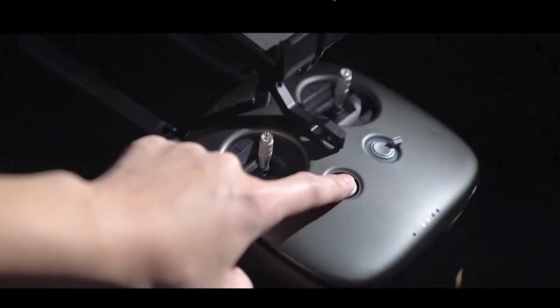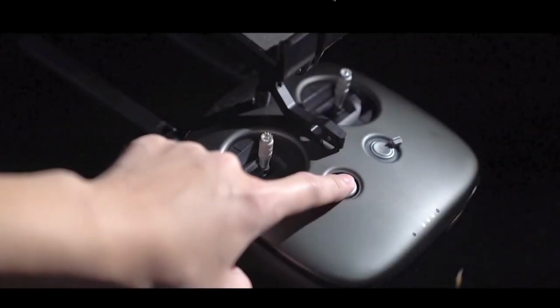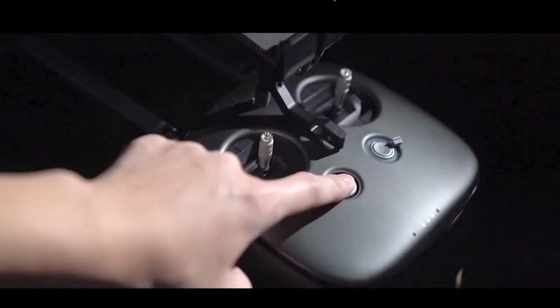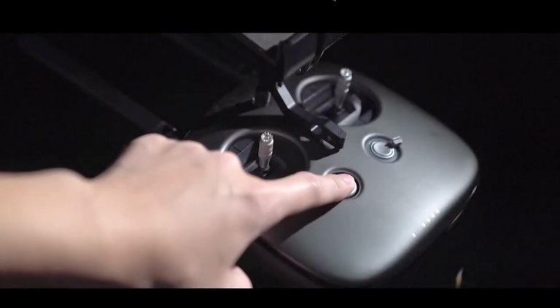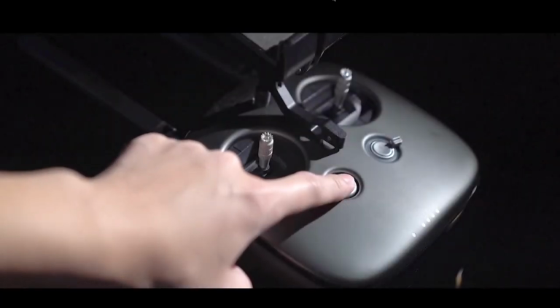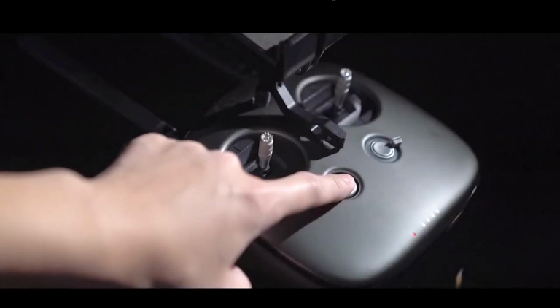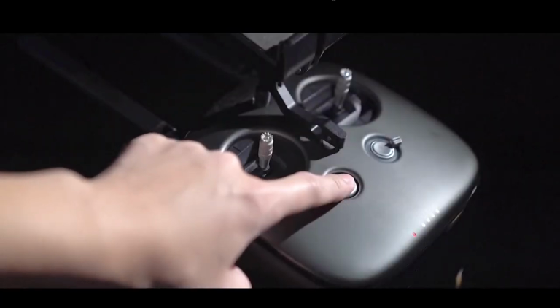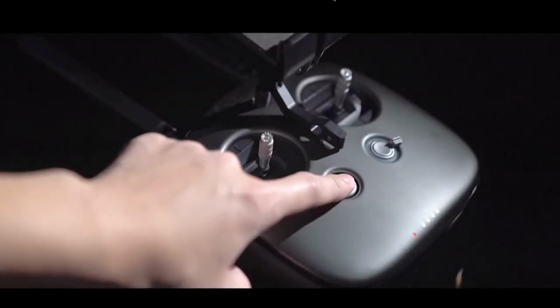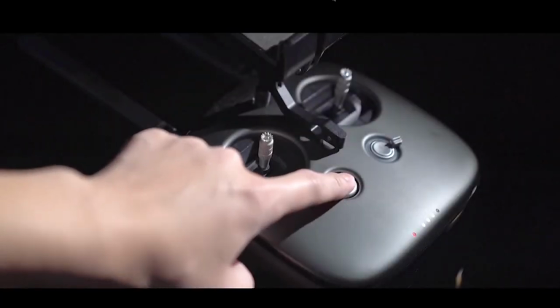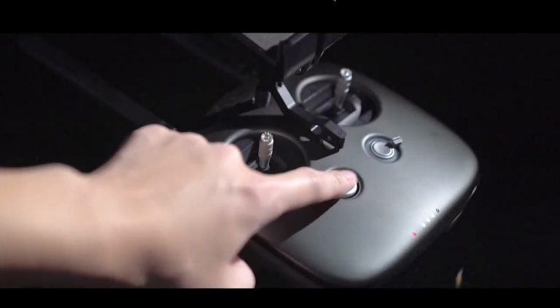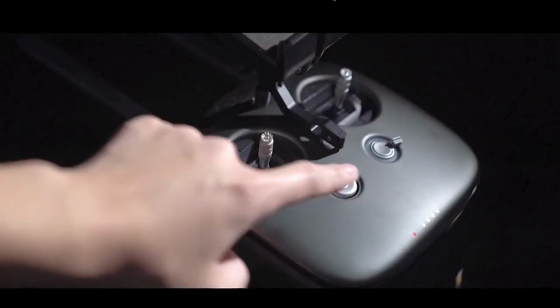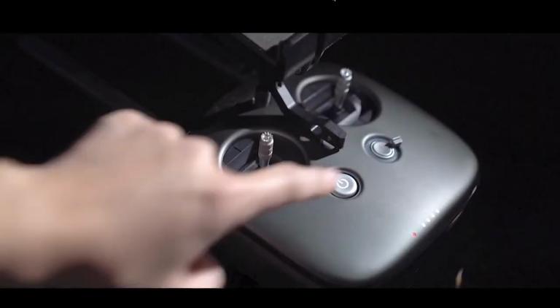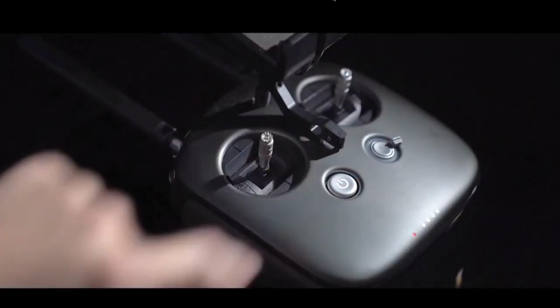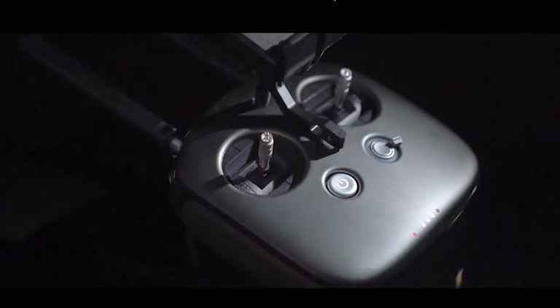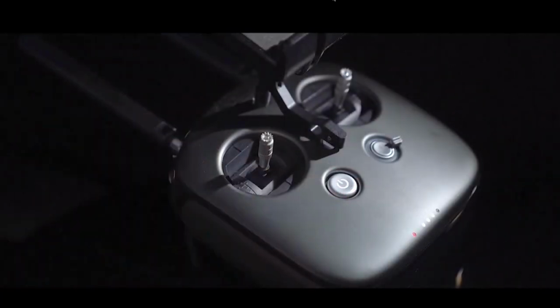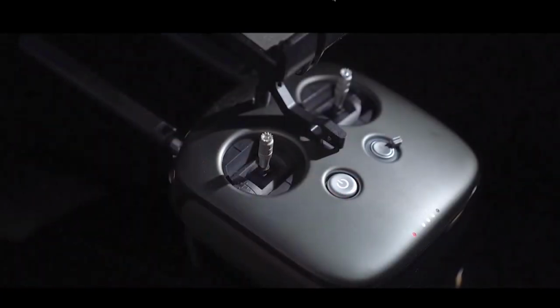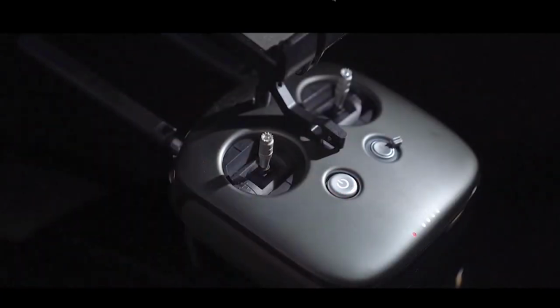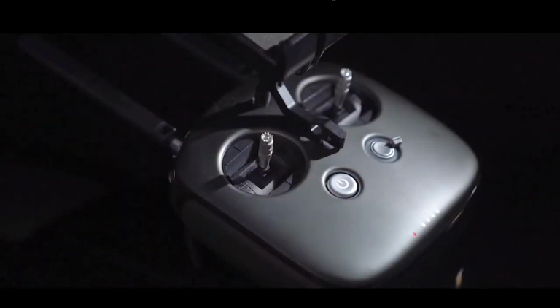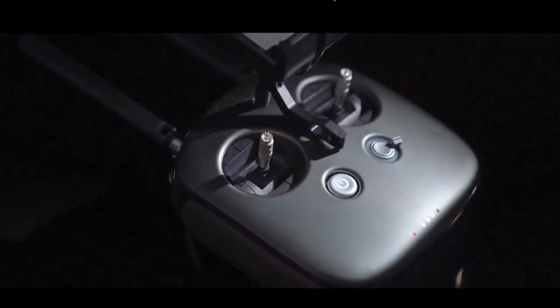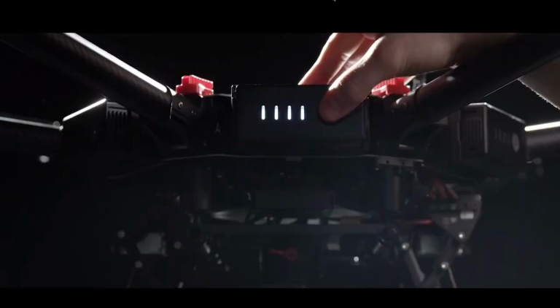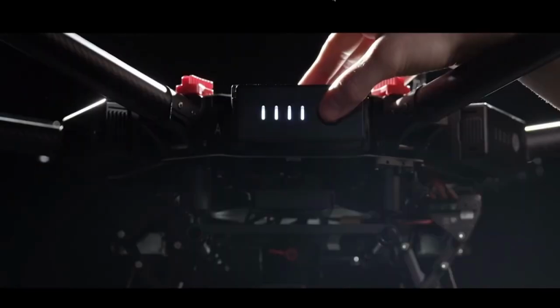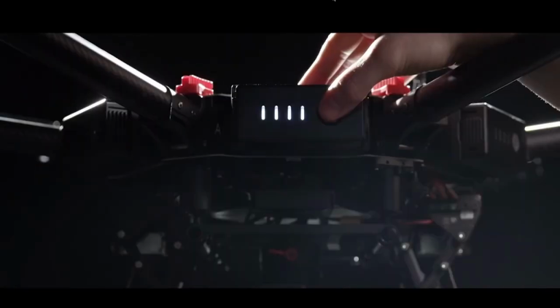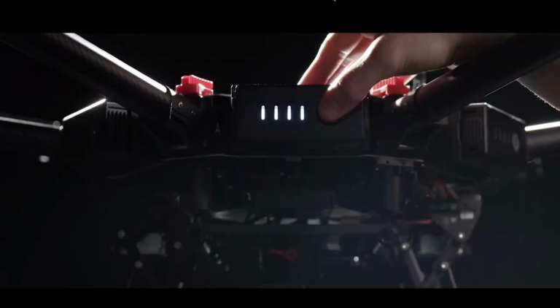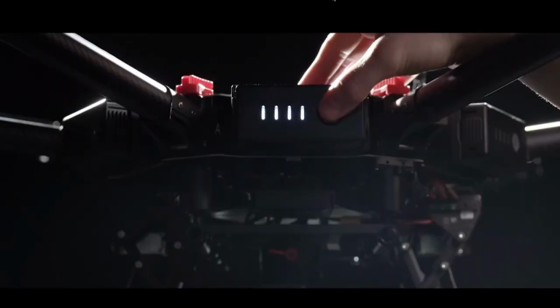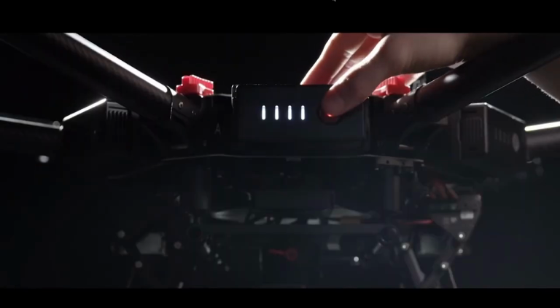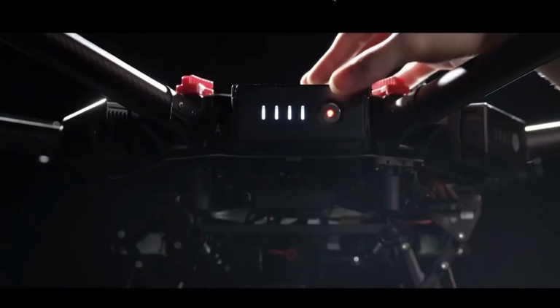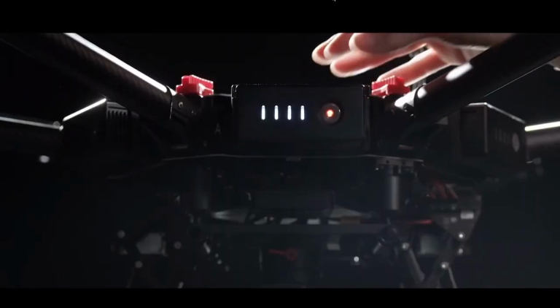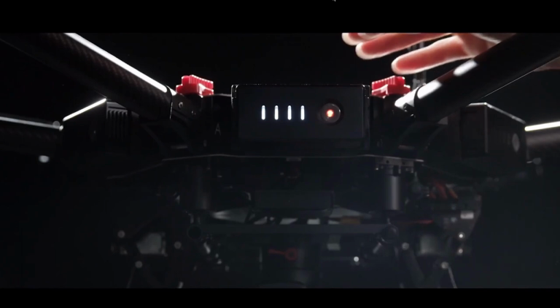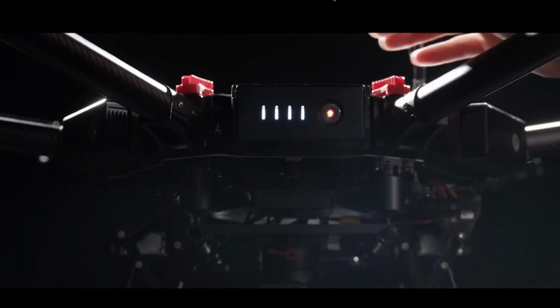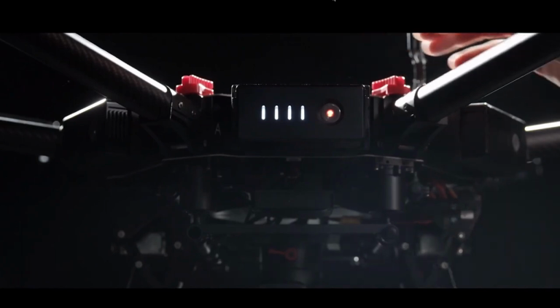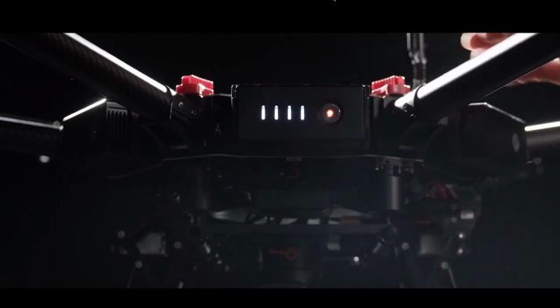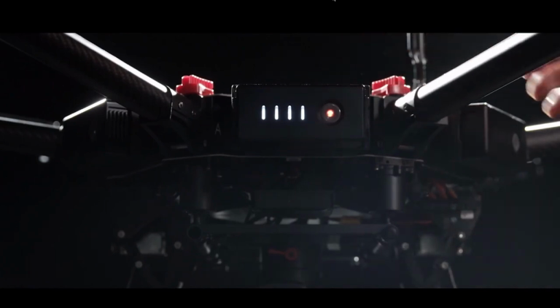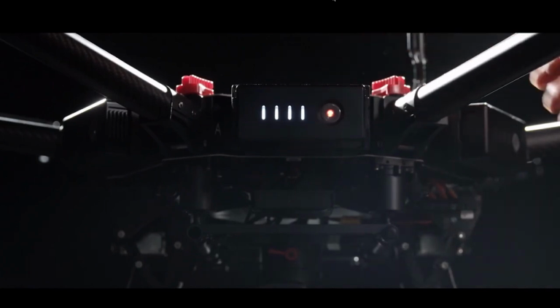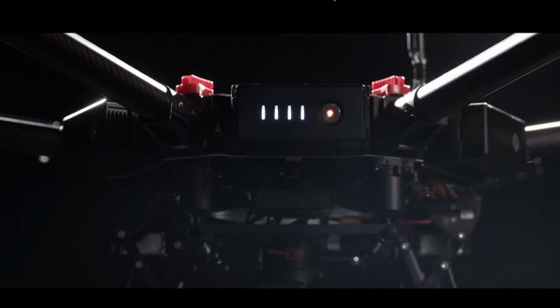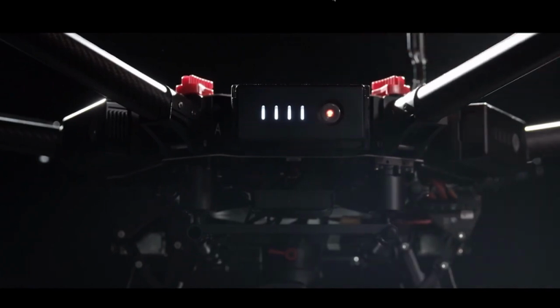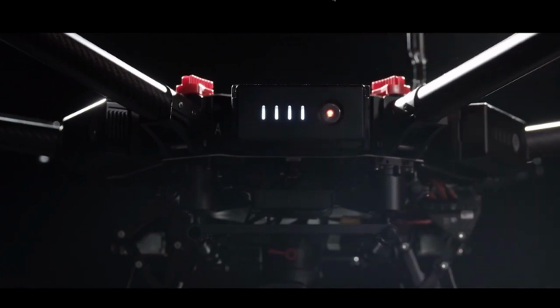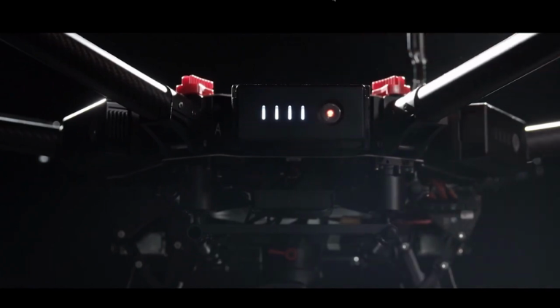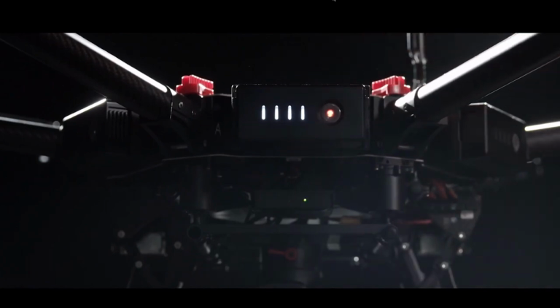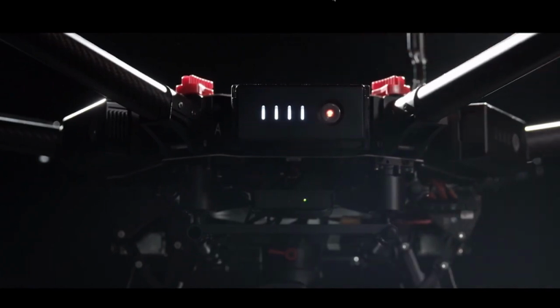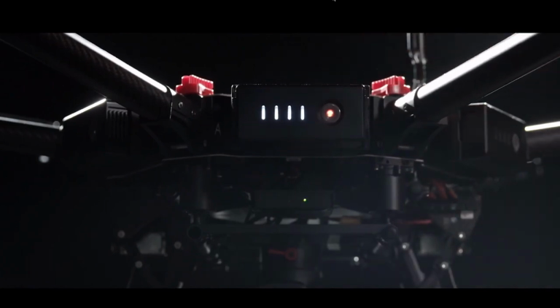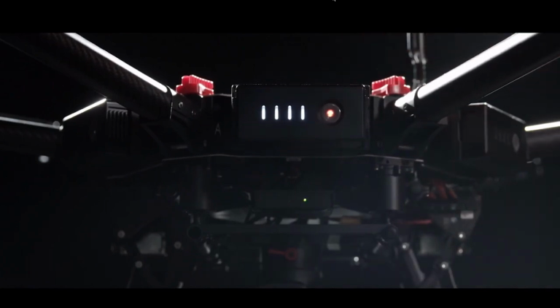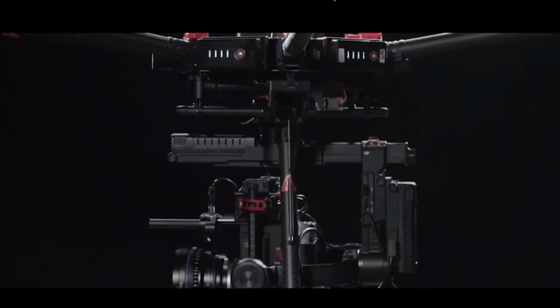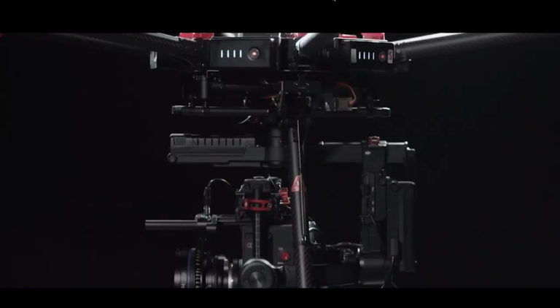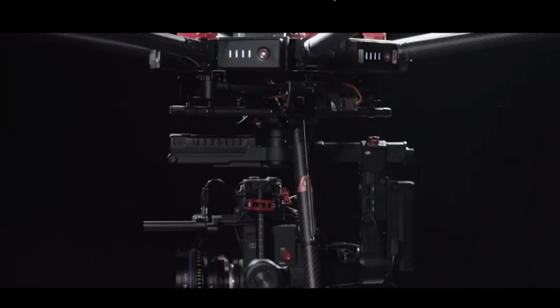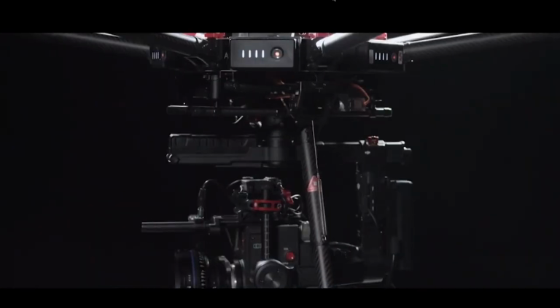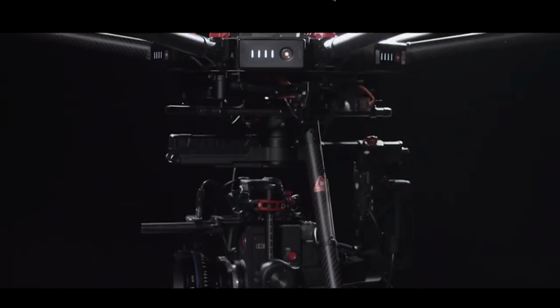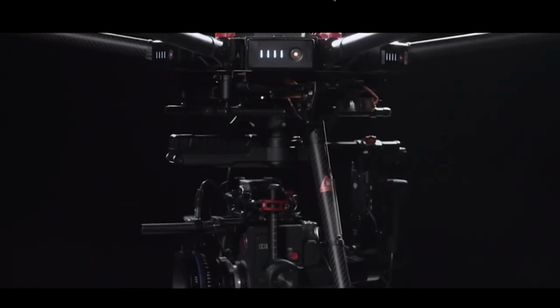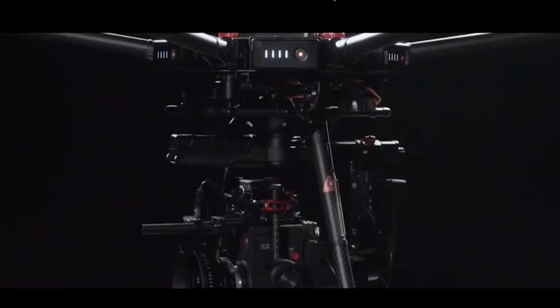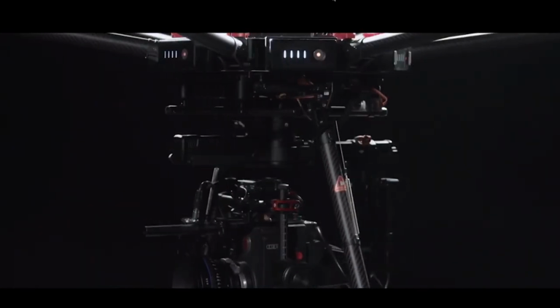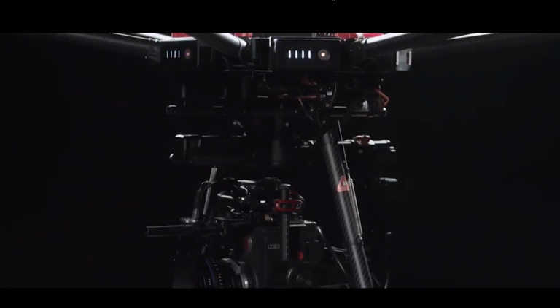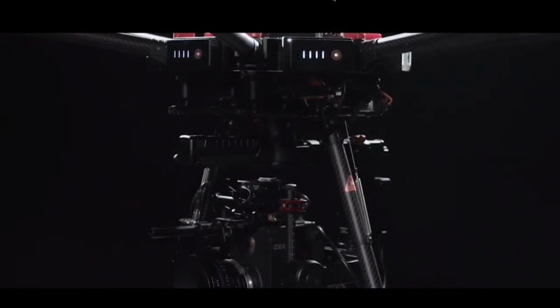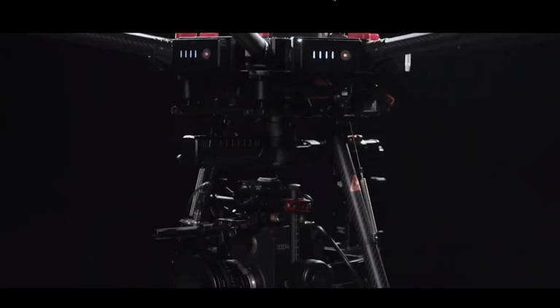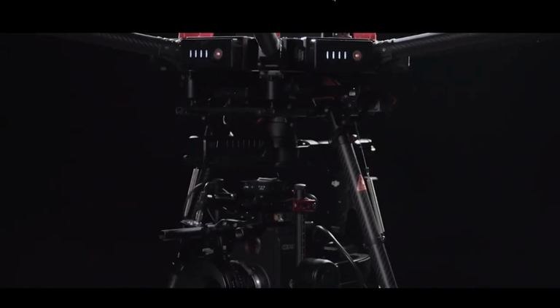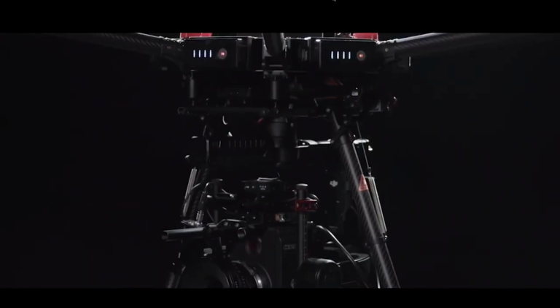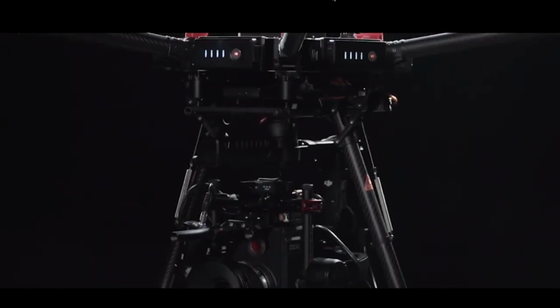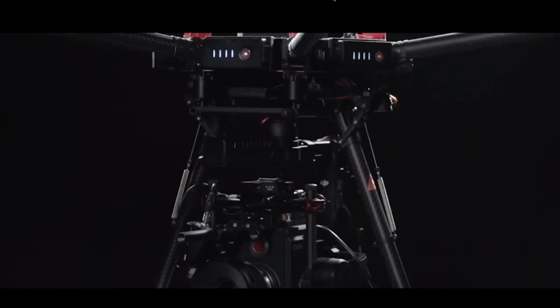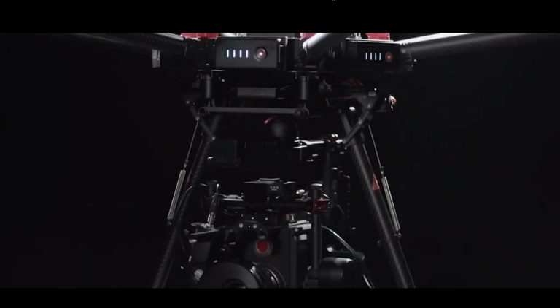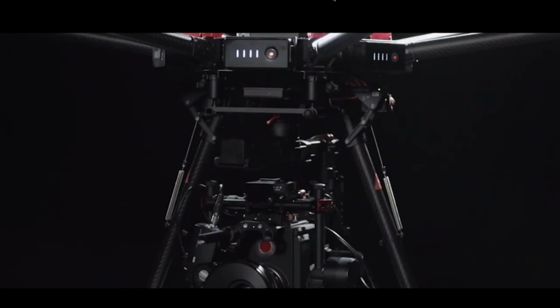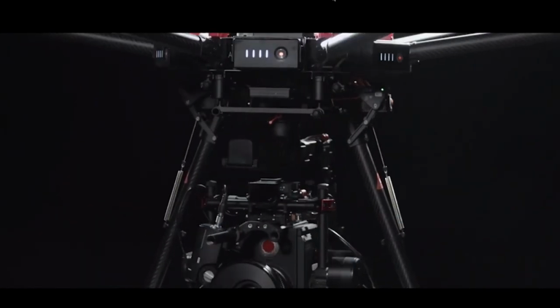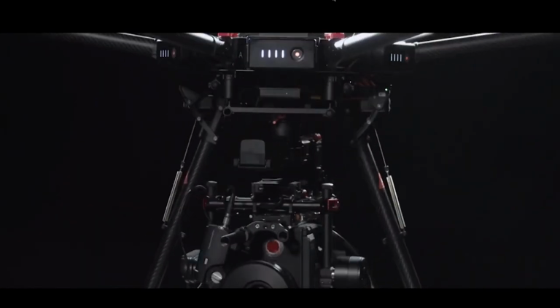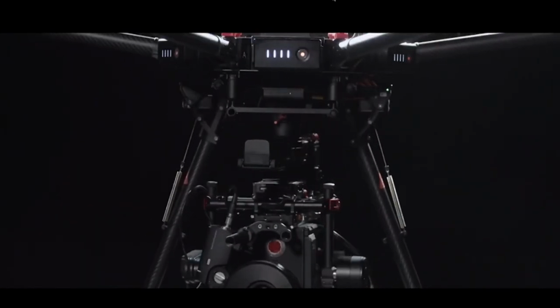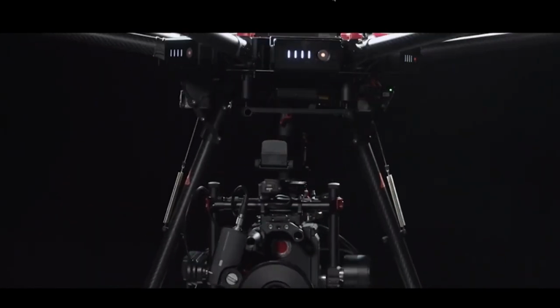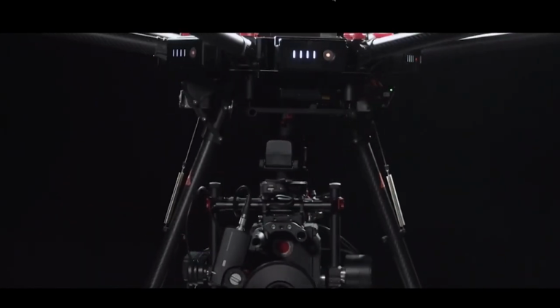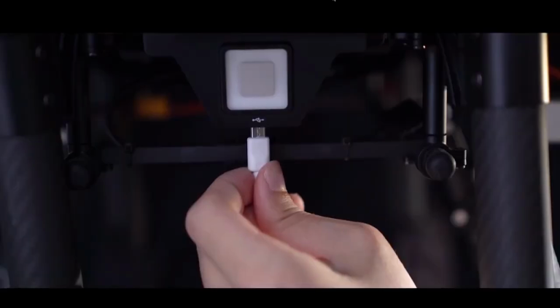First, power on the remote controller. Now power on any one of the six batteries, and the other five batteries will power on automatically.